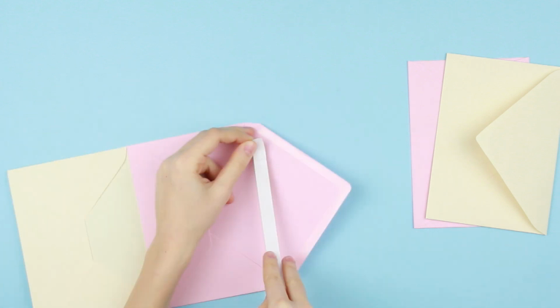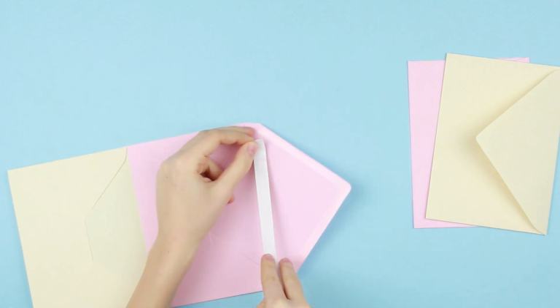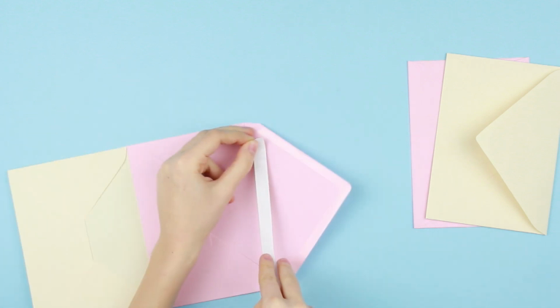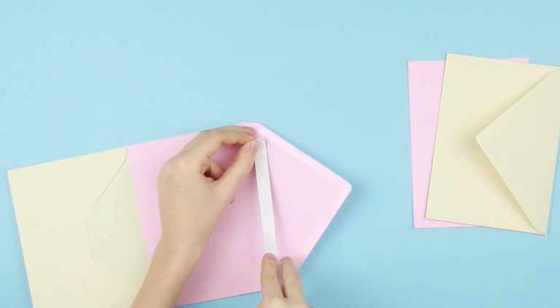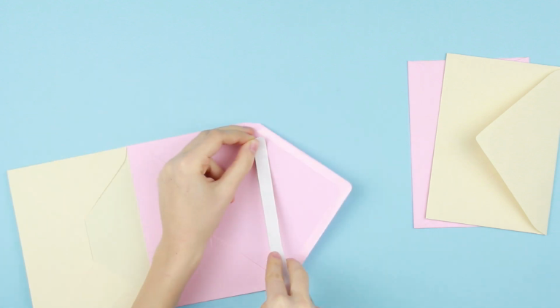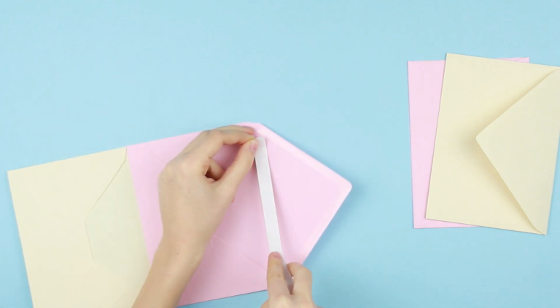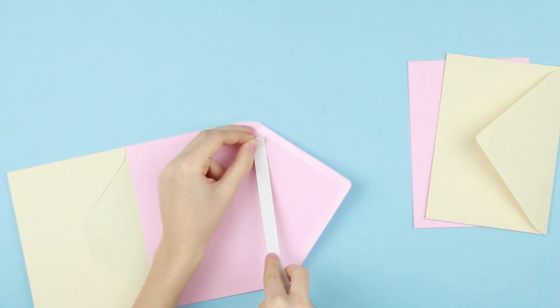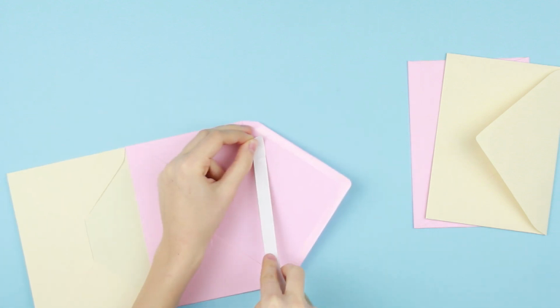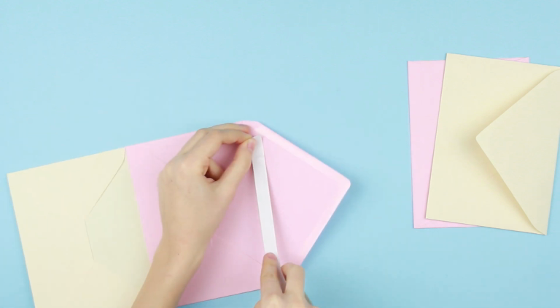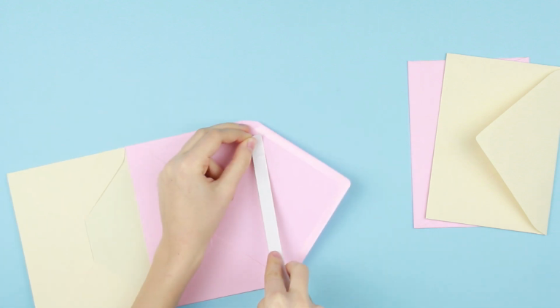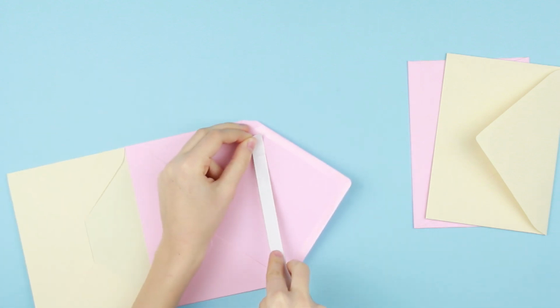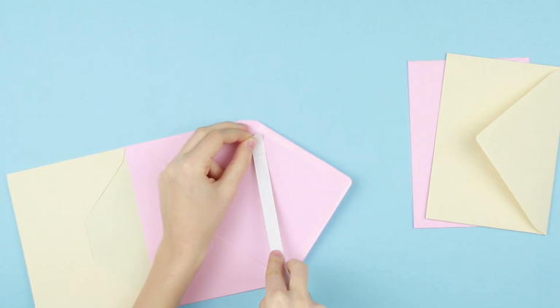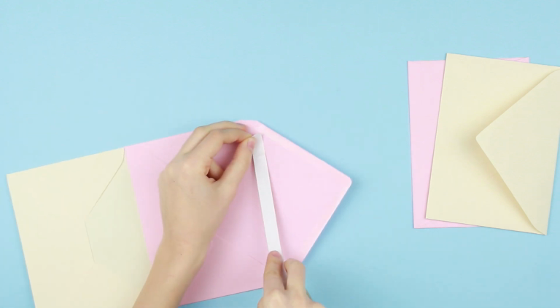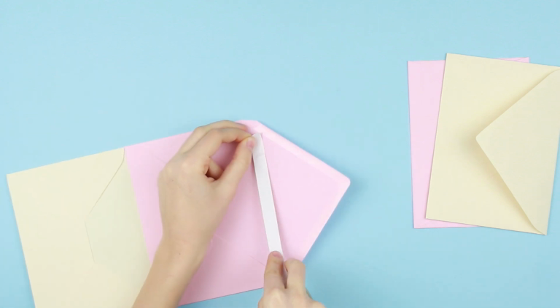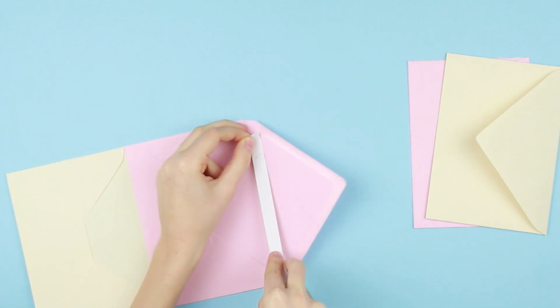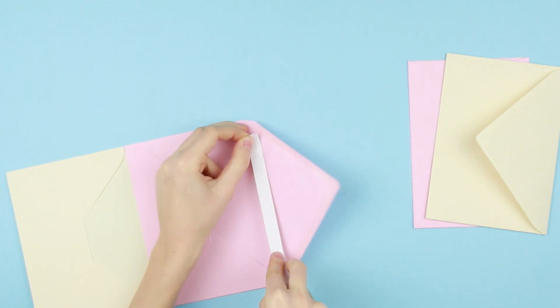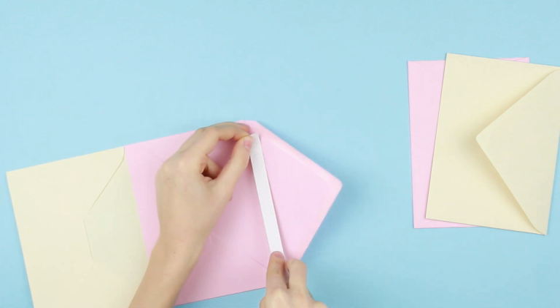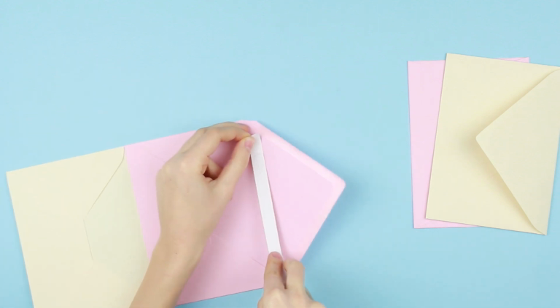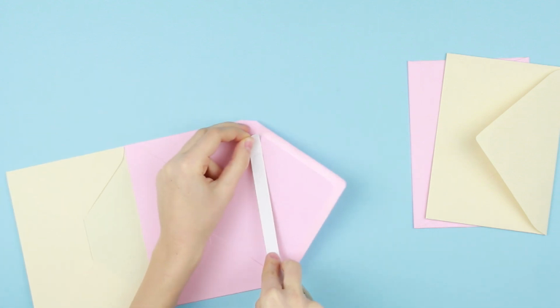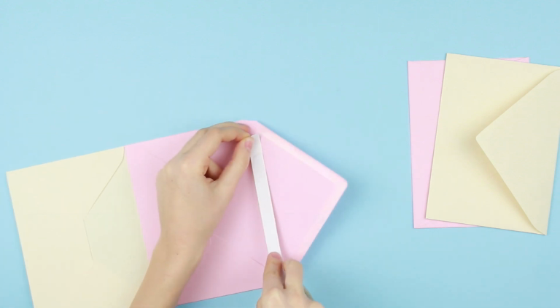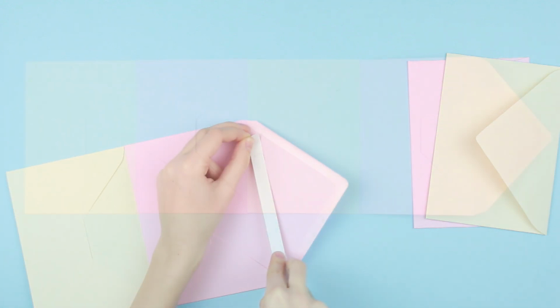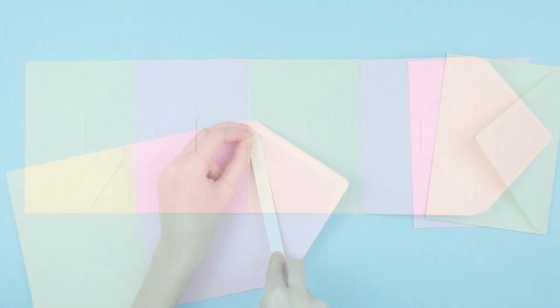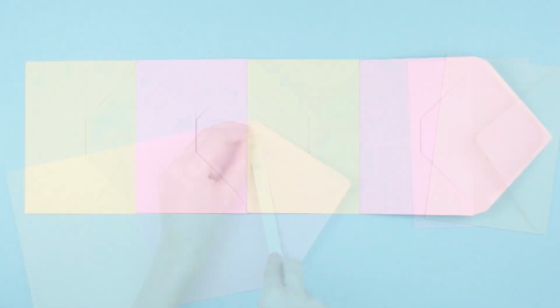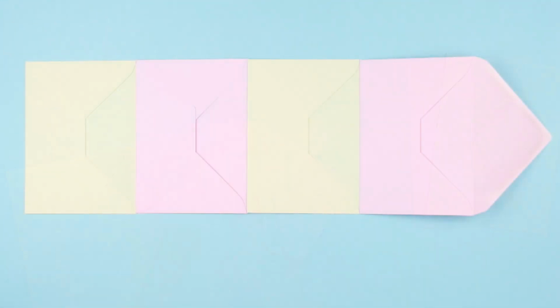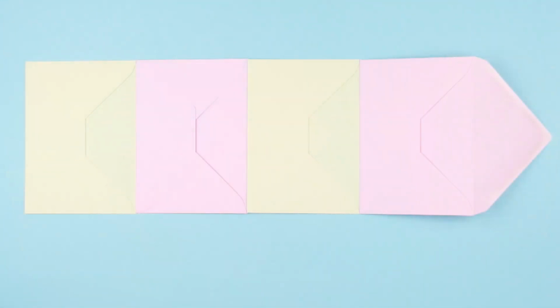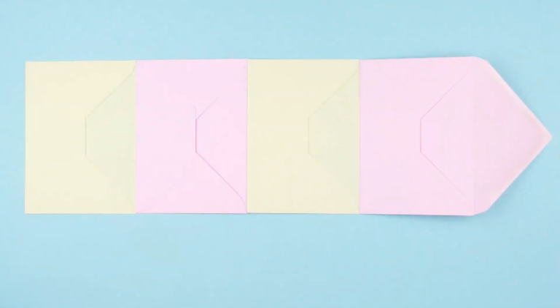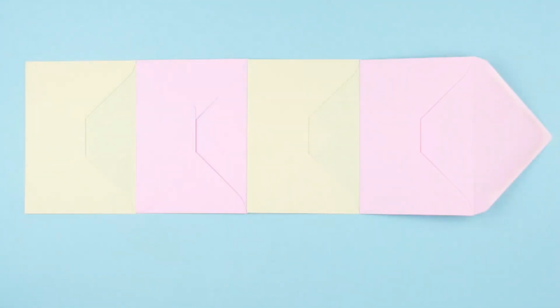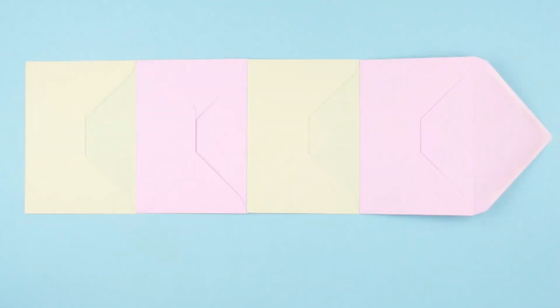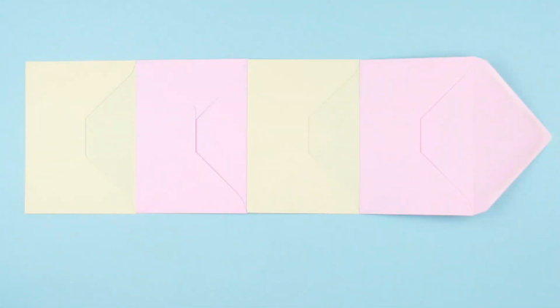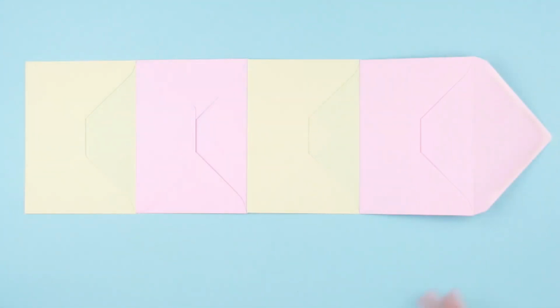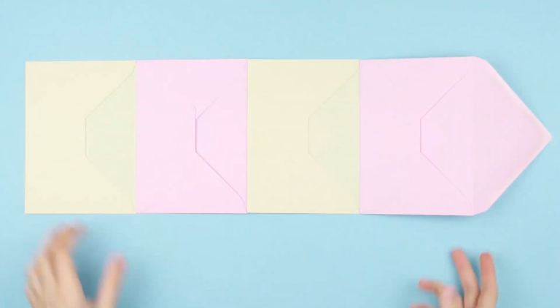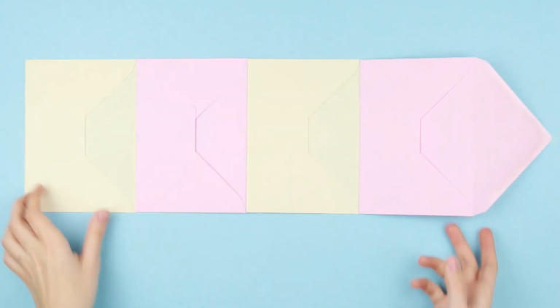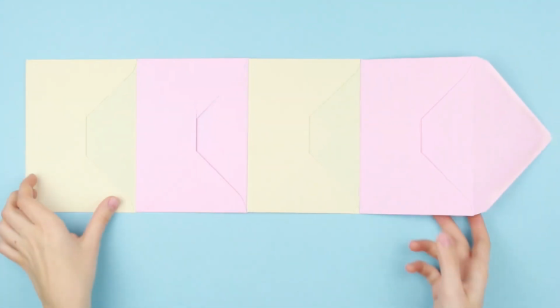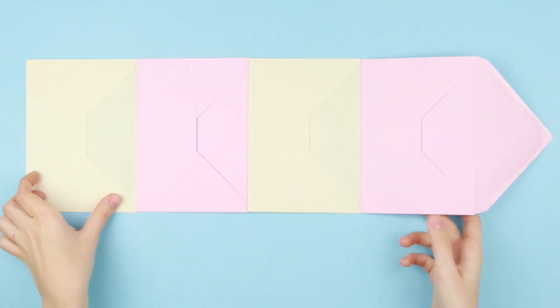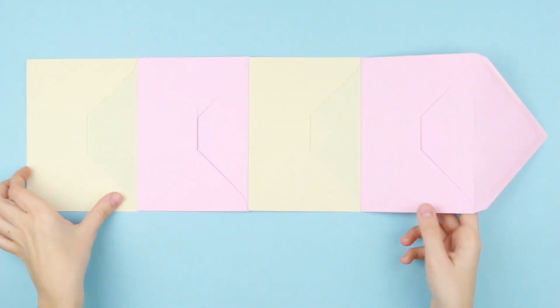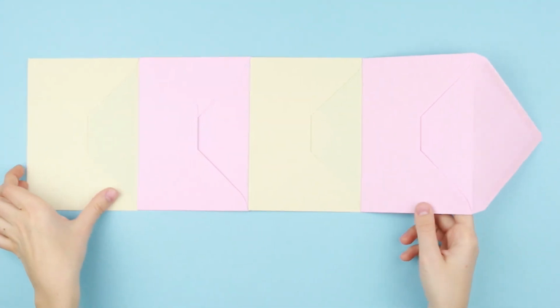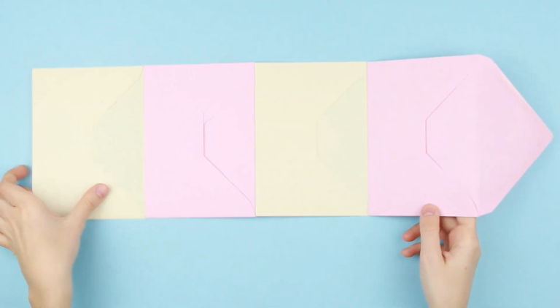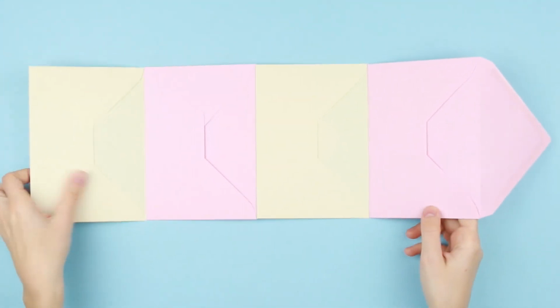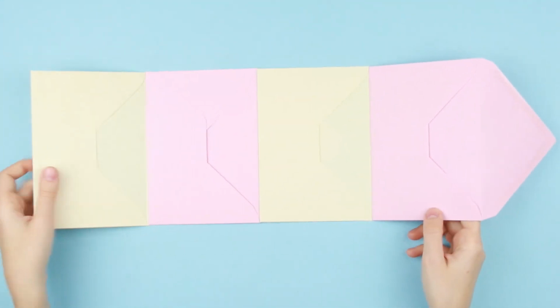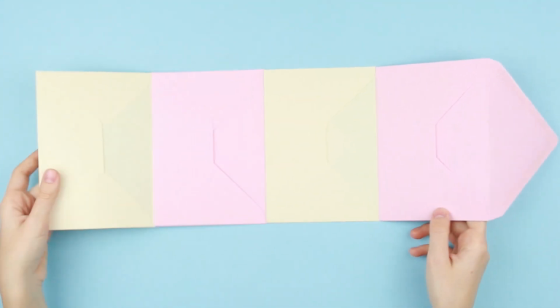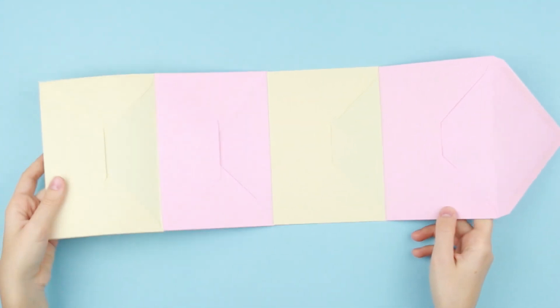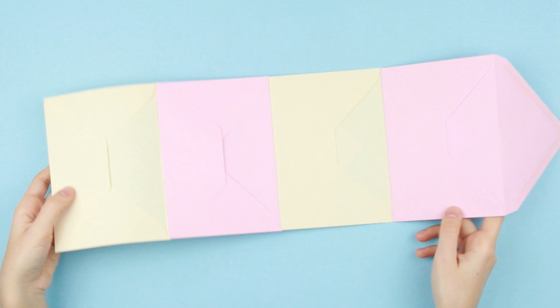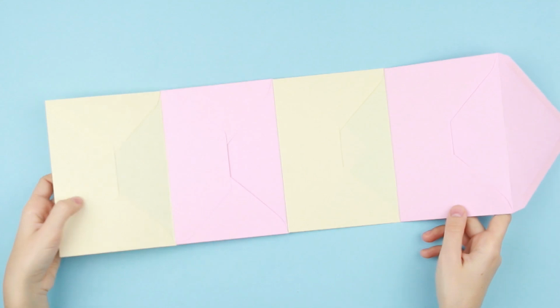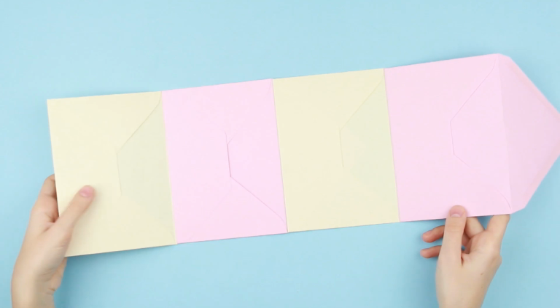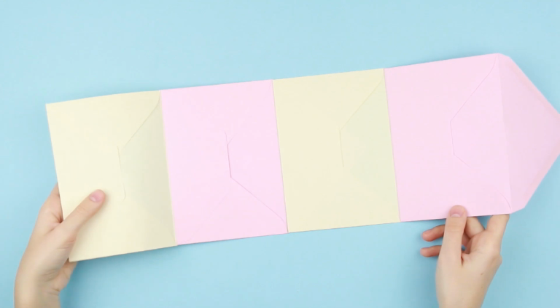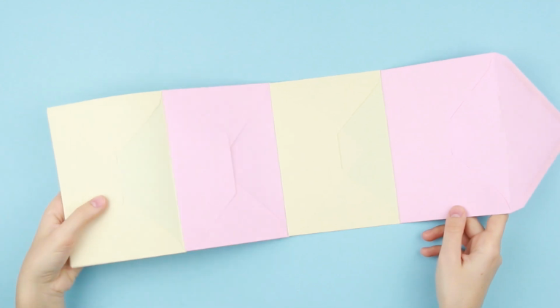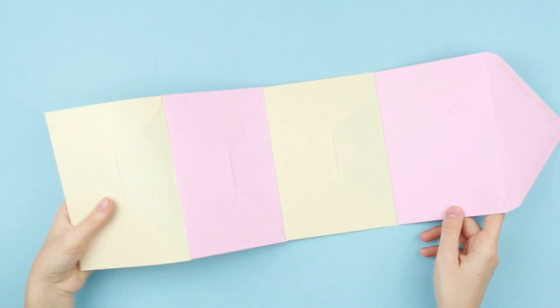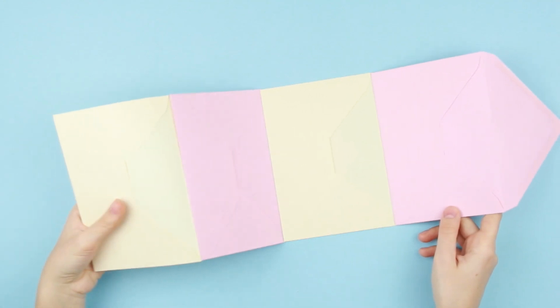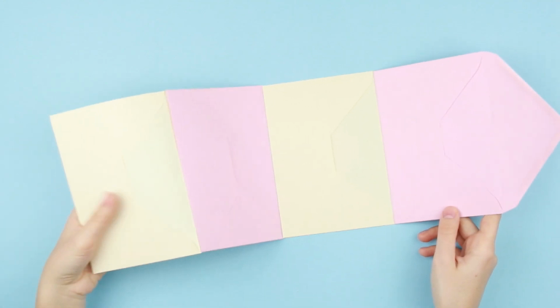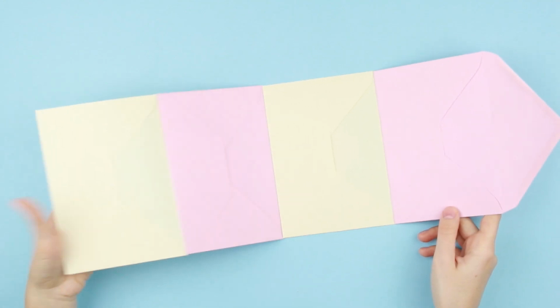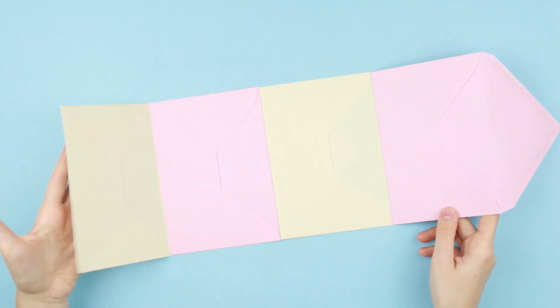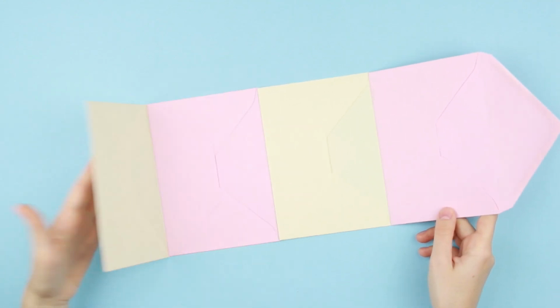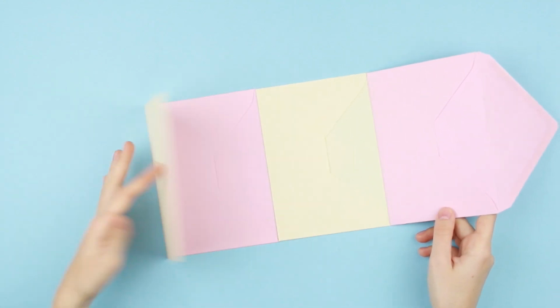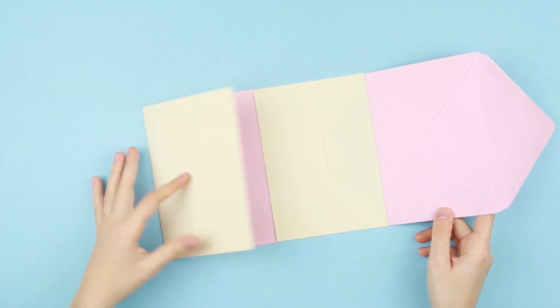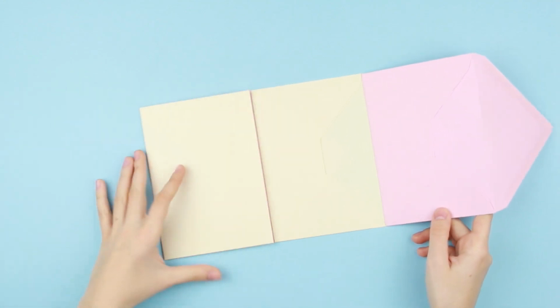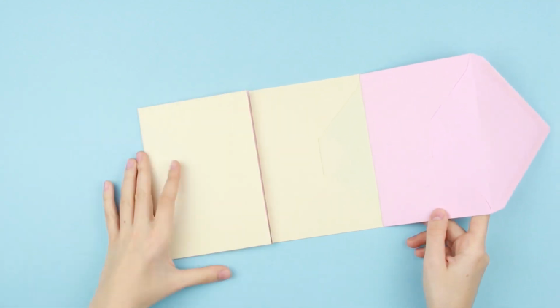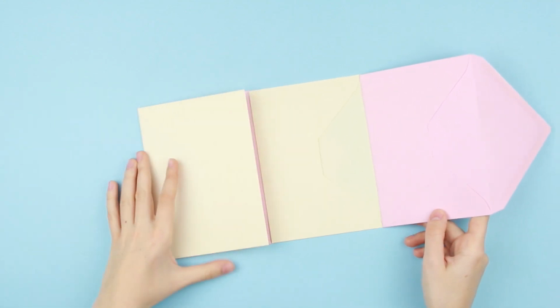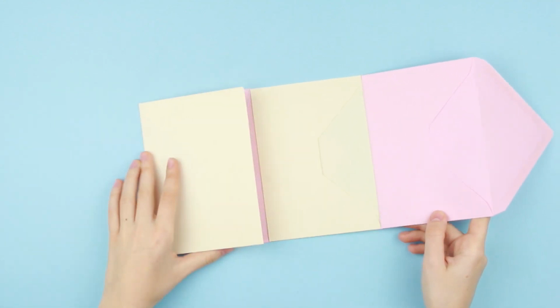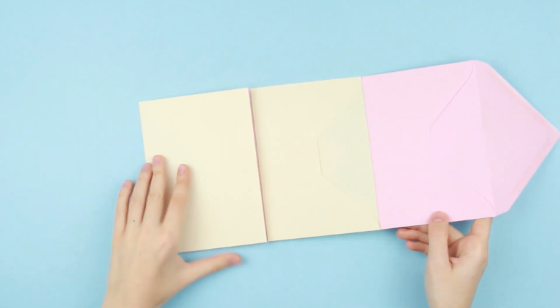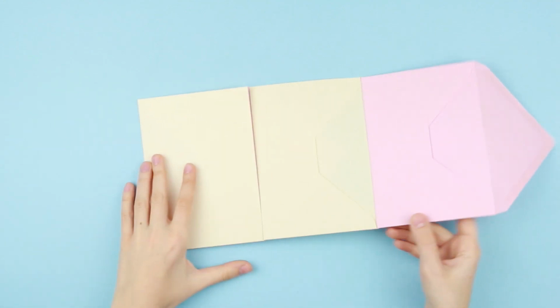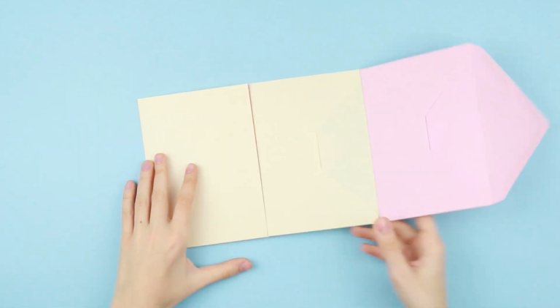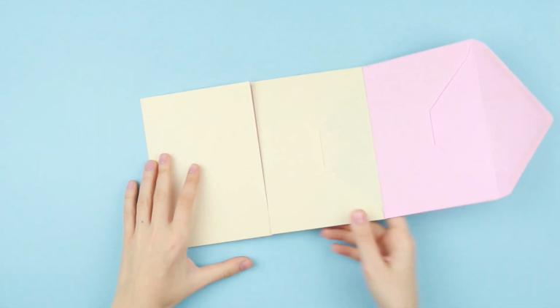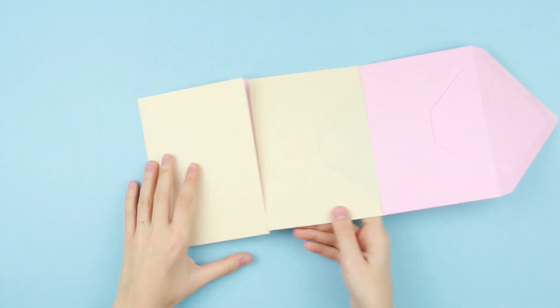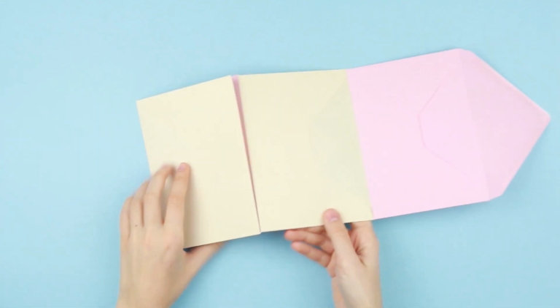Attach the tape to the flap and adhere it to another envelope. This is the way the travel book base will look. You can z-fold it easily.